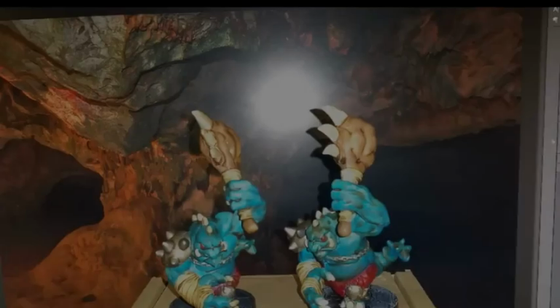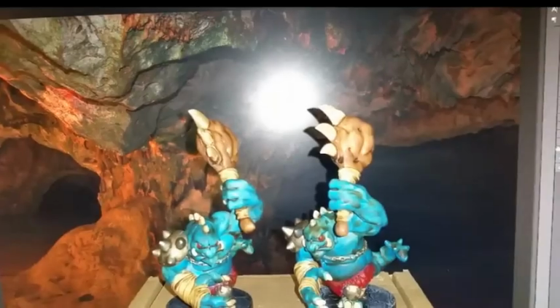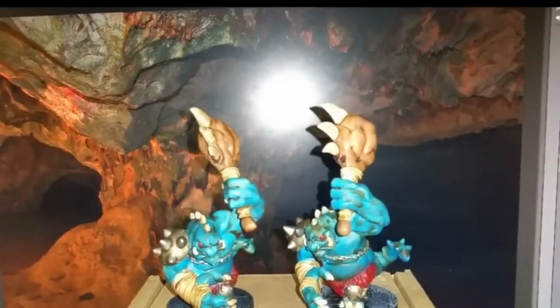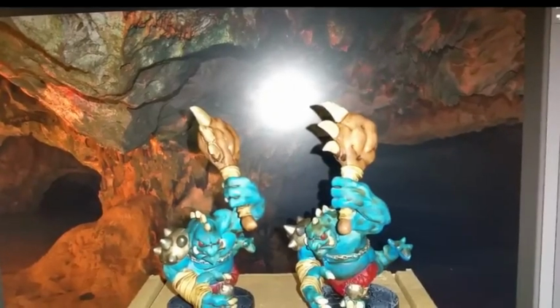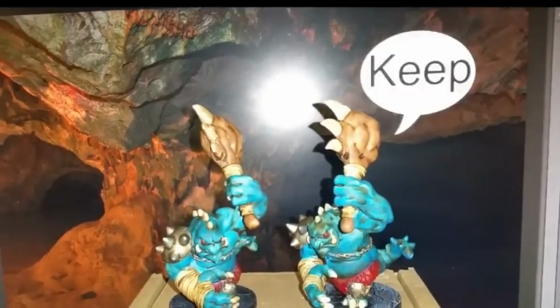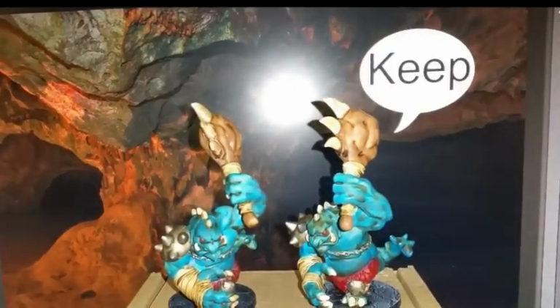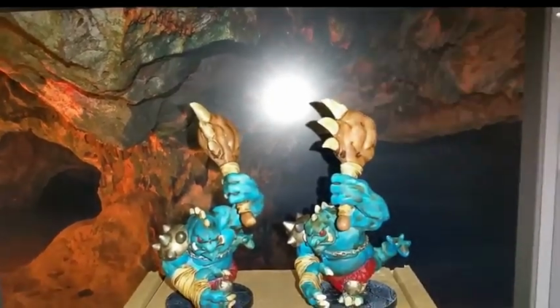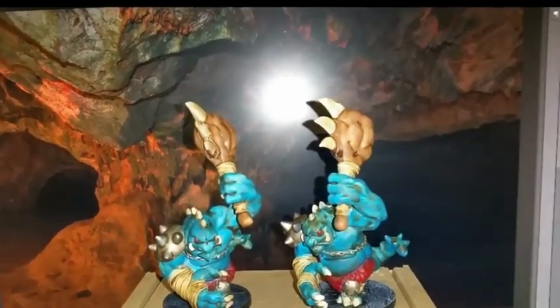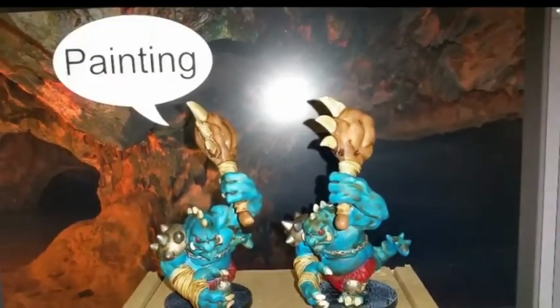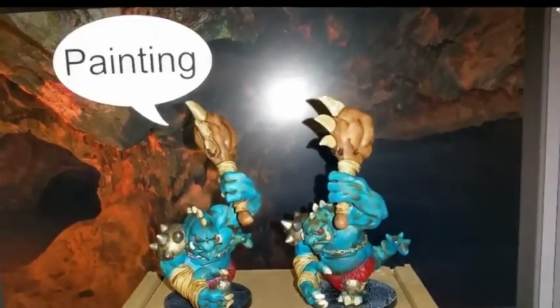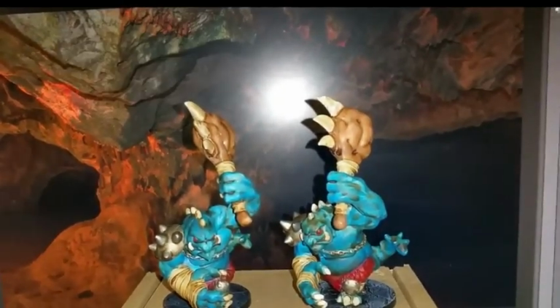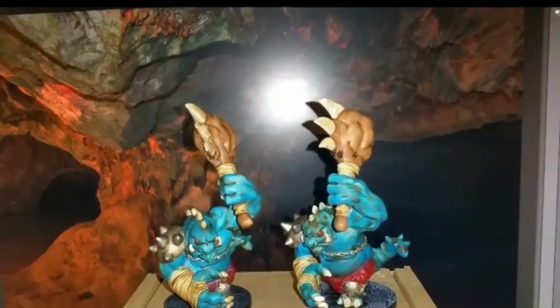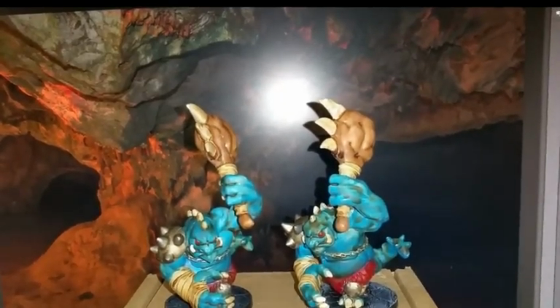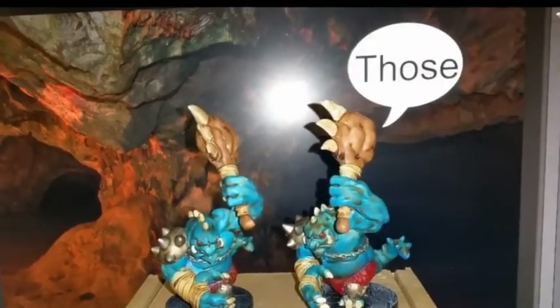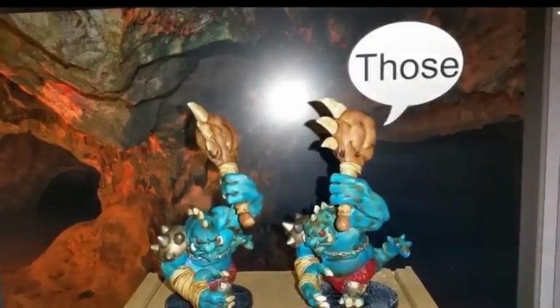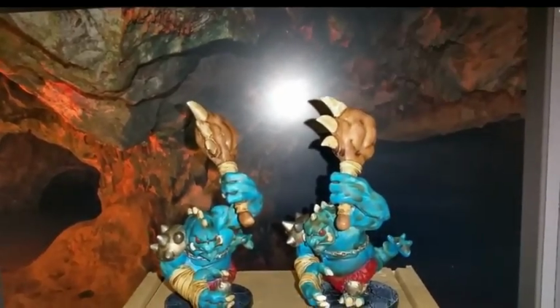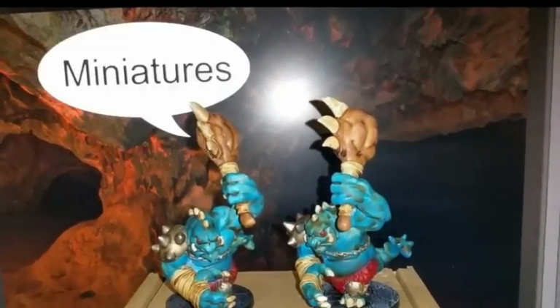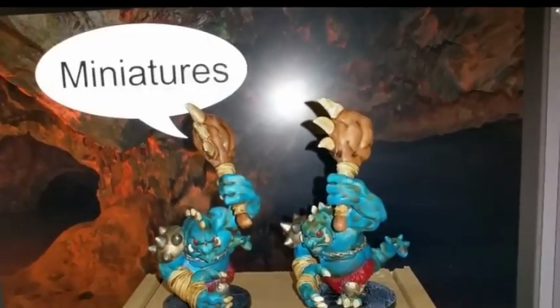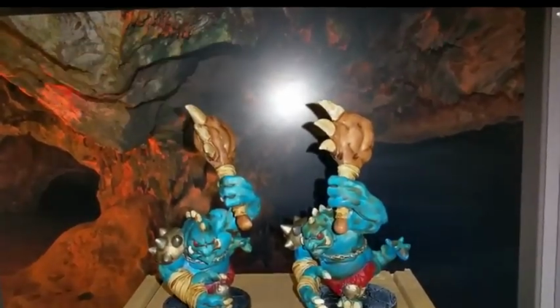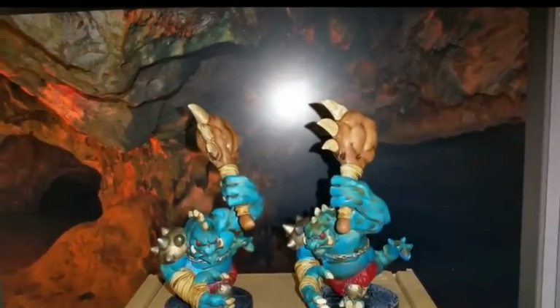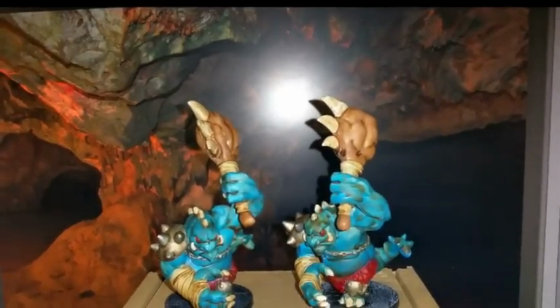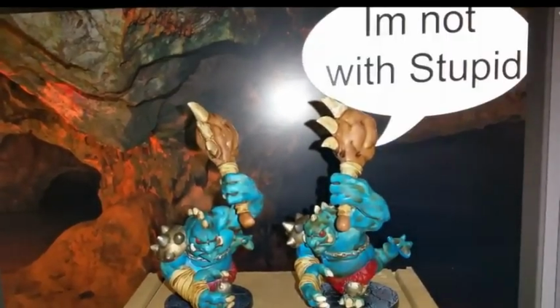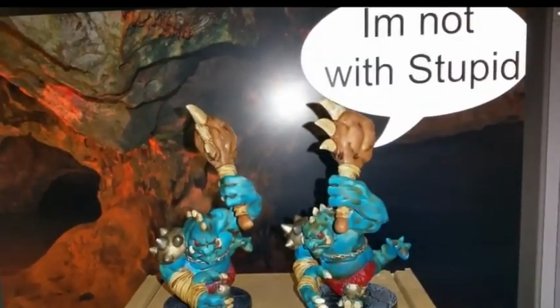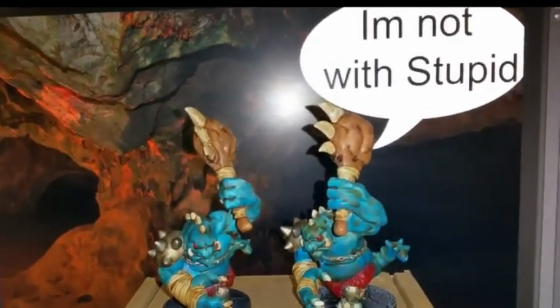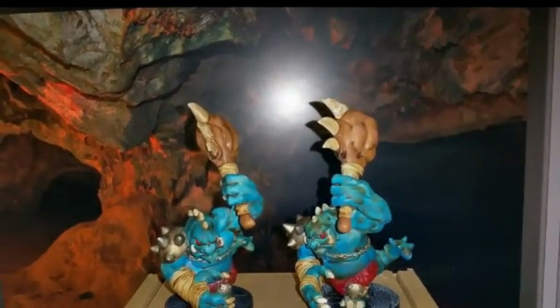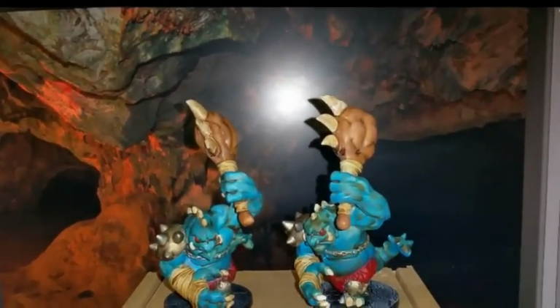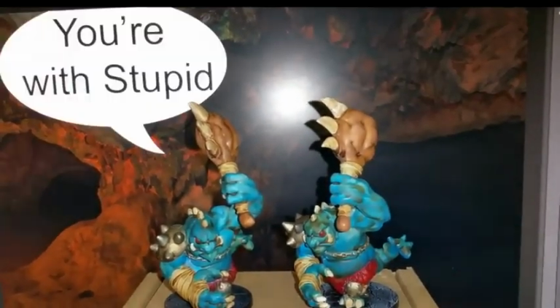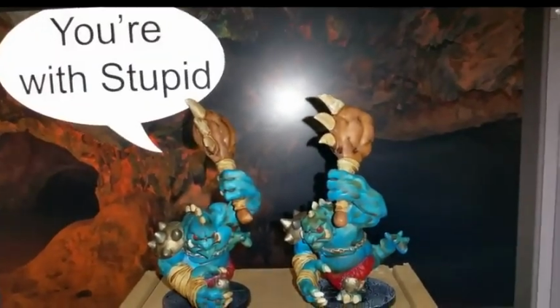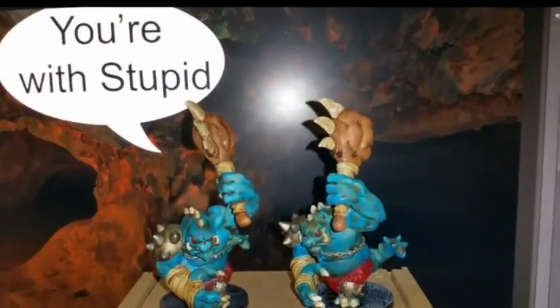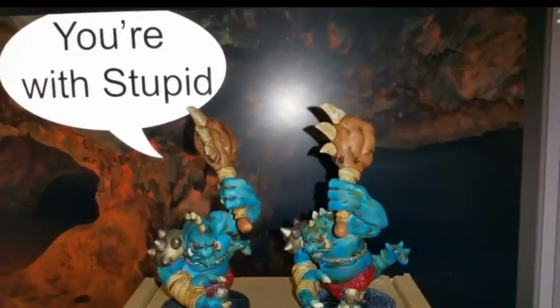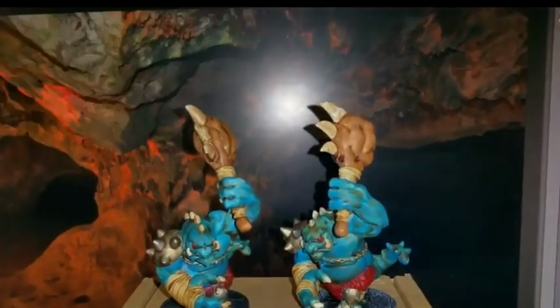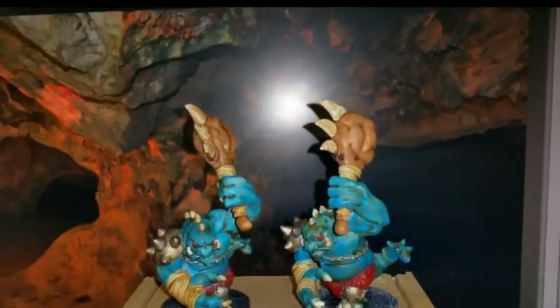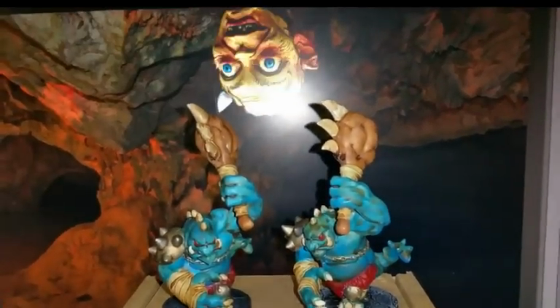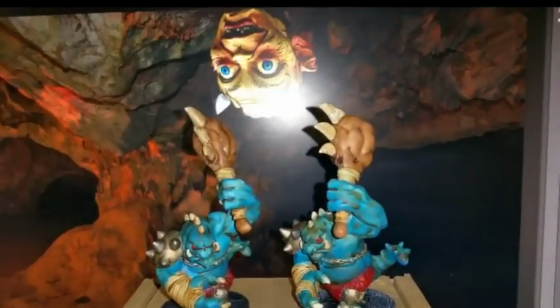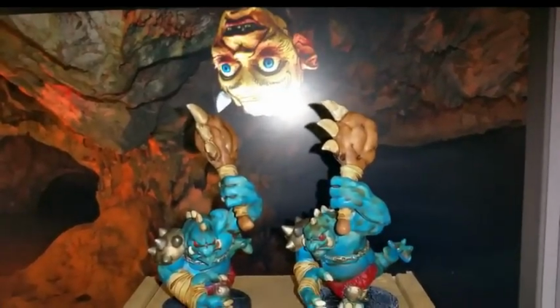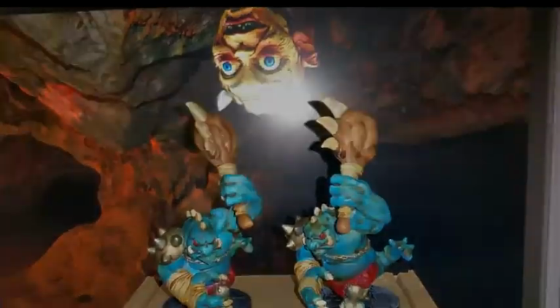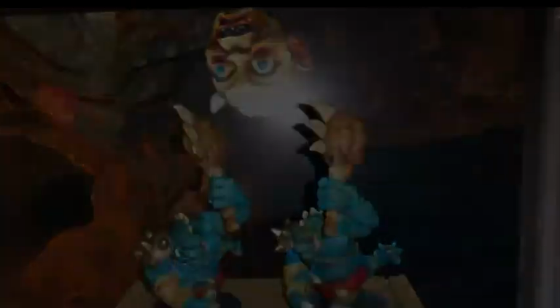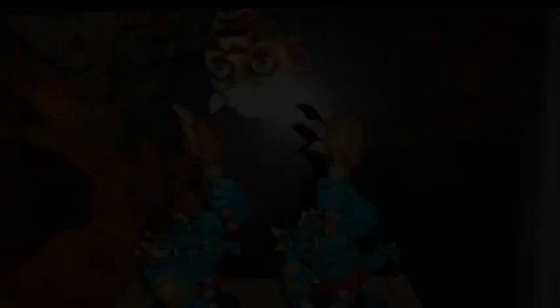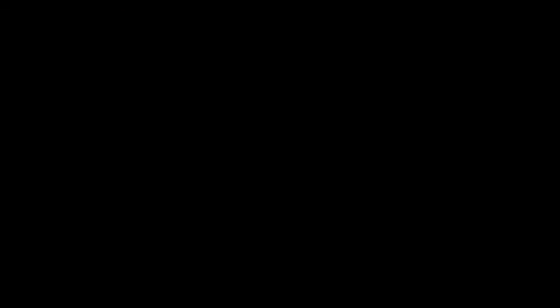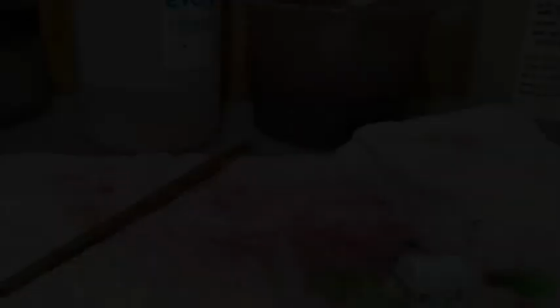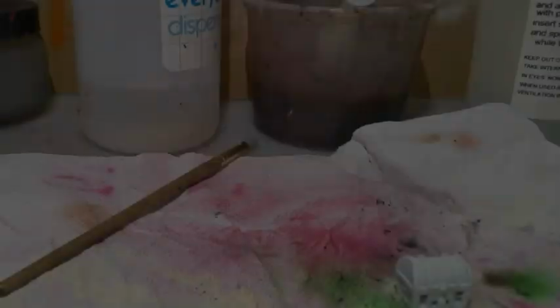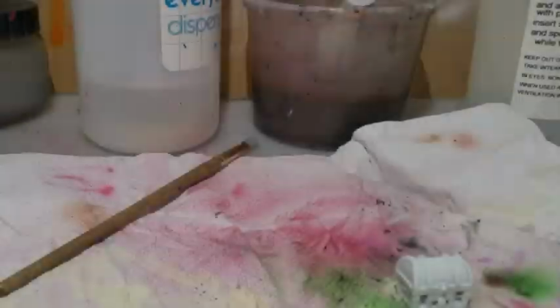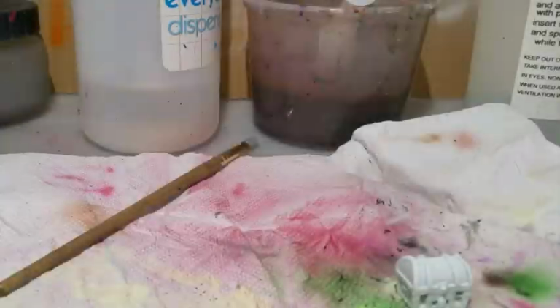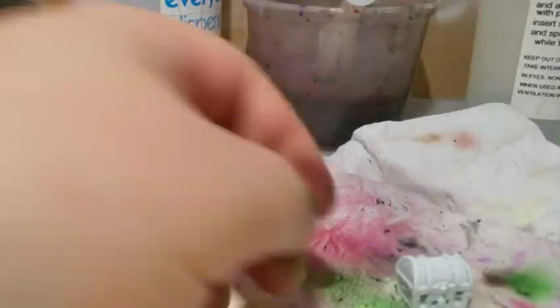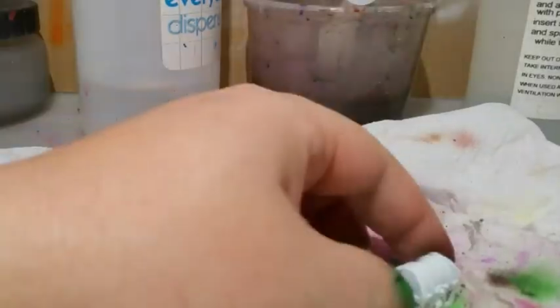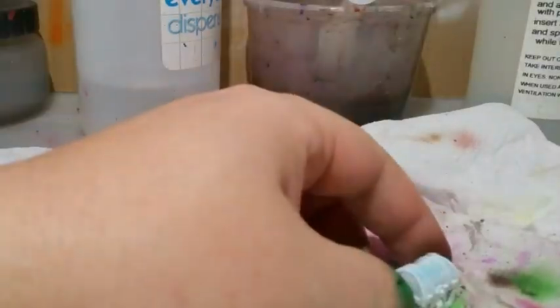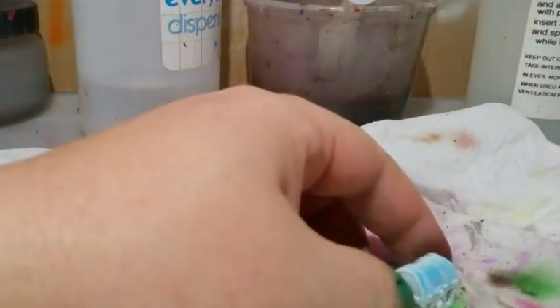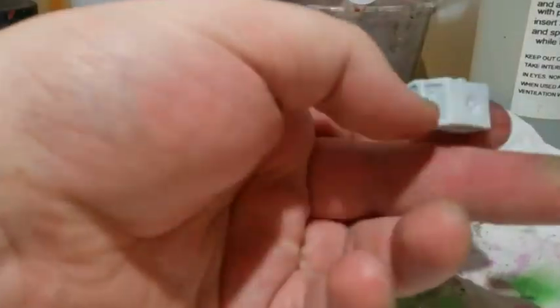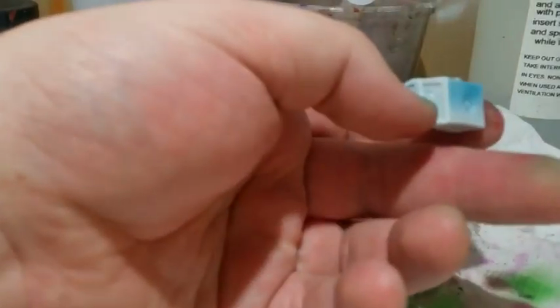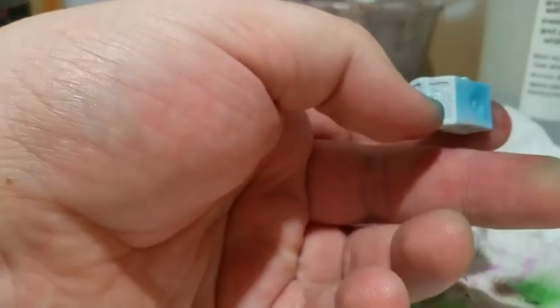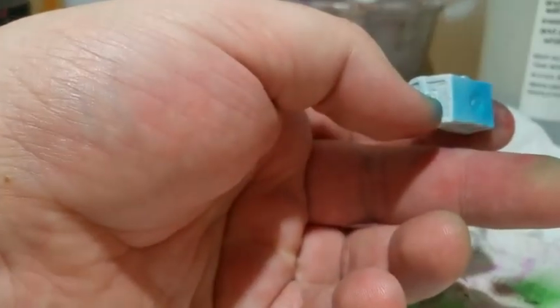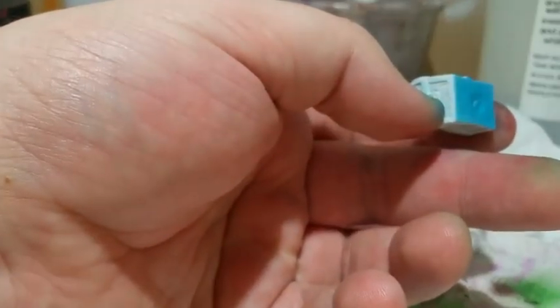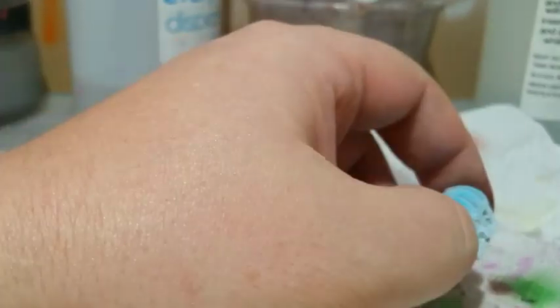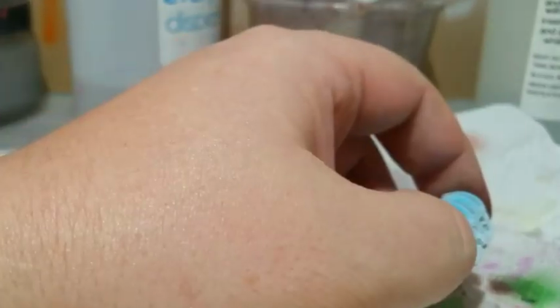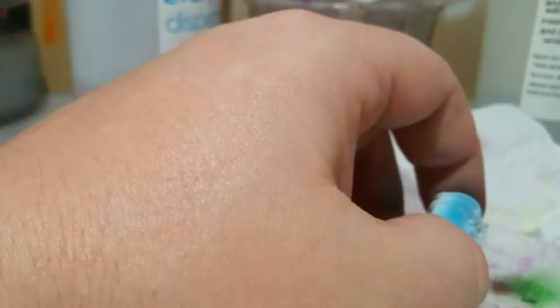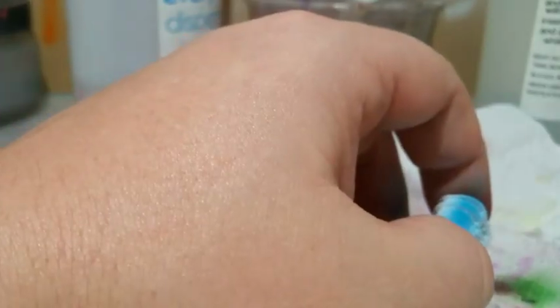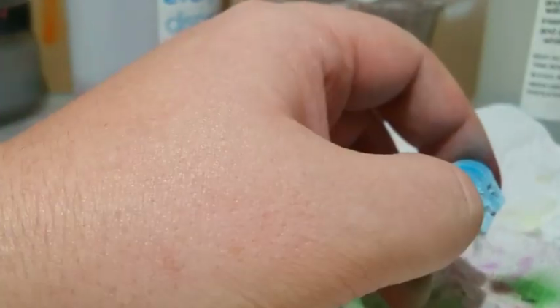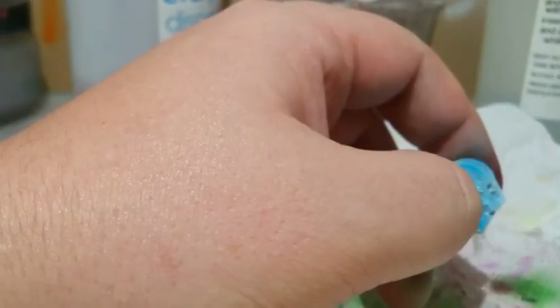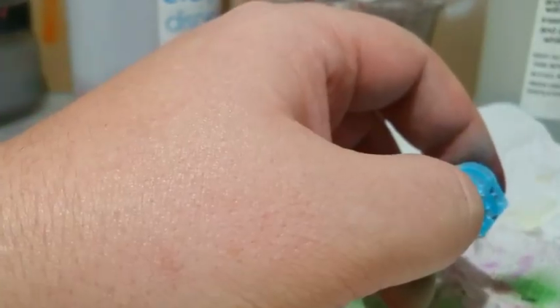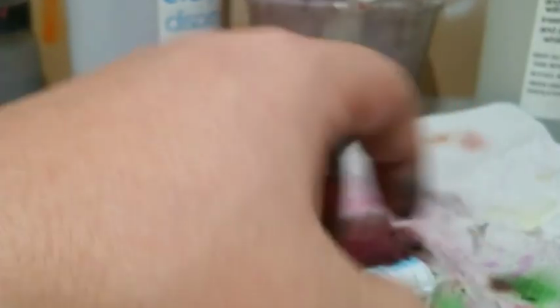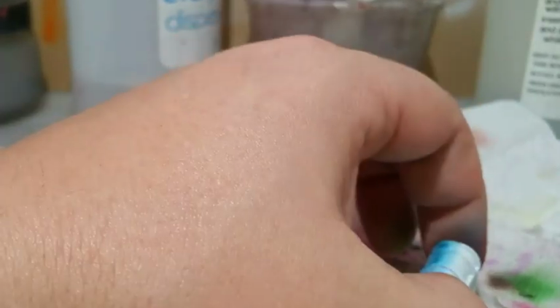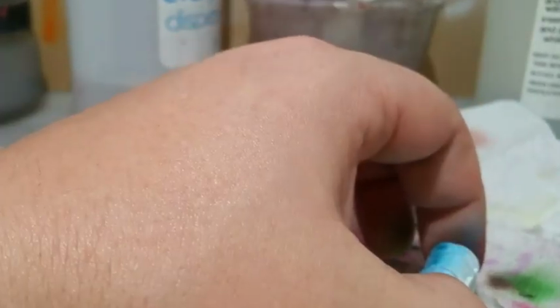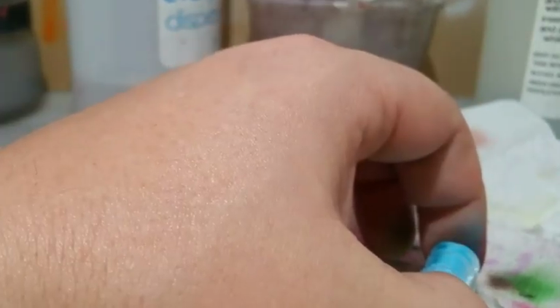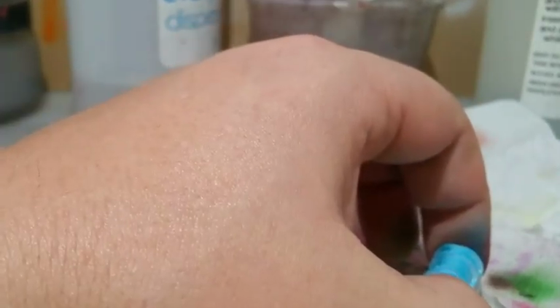Good morning people and welcome to Keep Painting Those Miniatures. Today I am doing Super Dungeon Explorer Heroes, The Blue Chest.